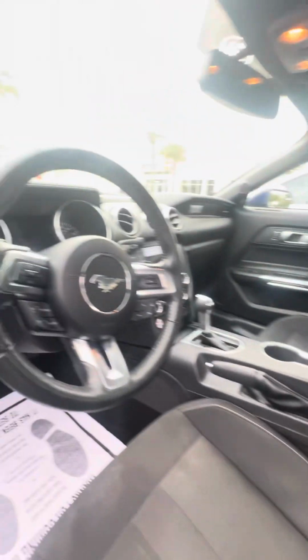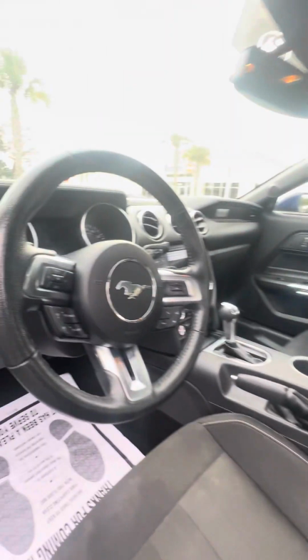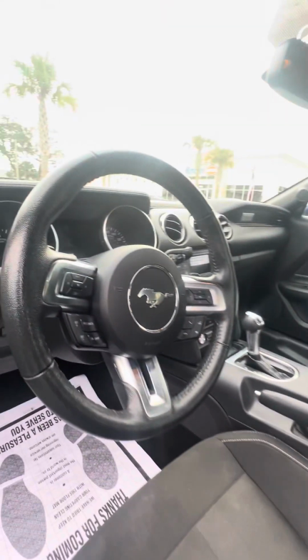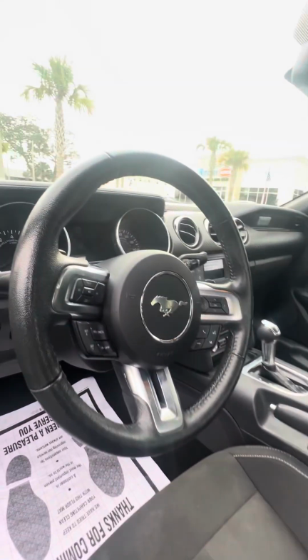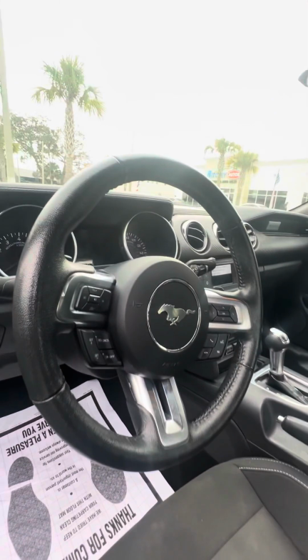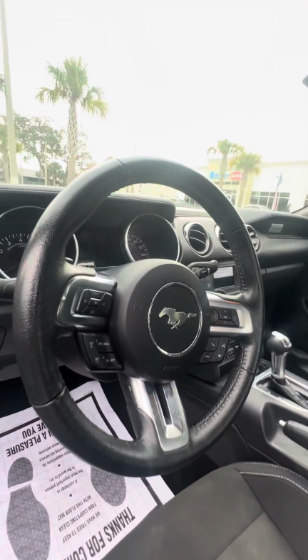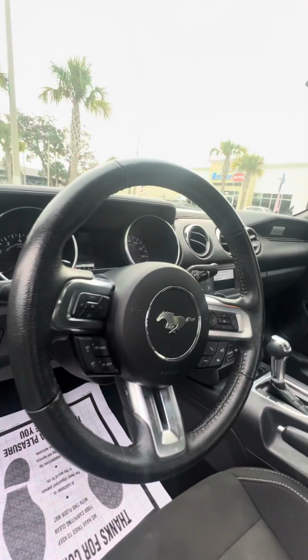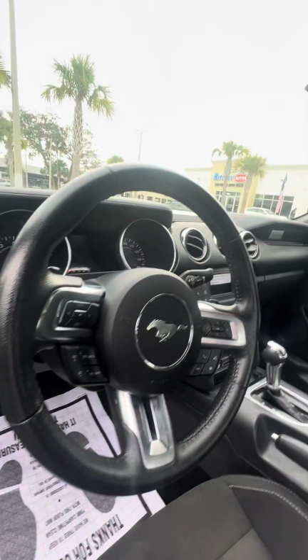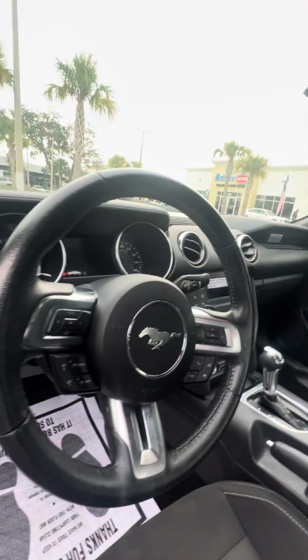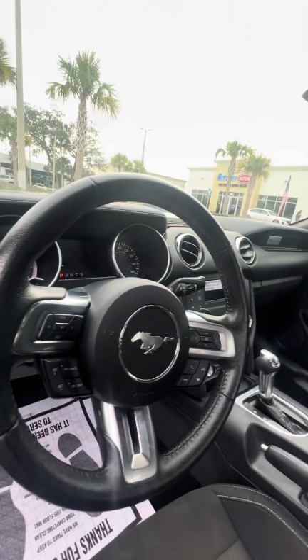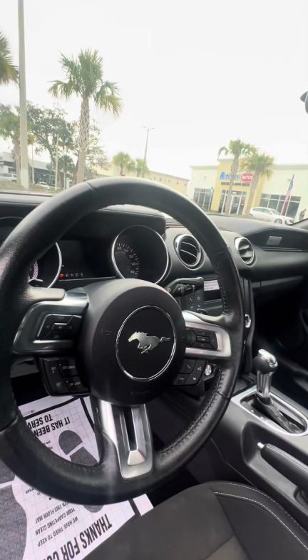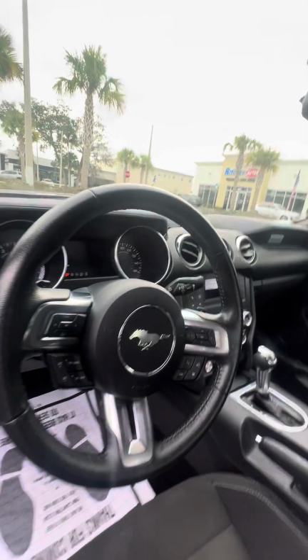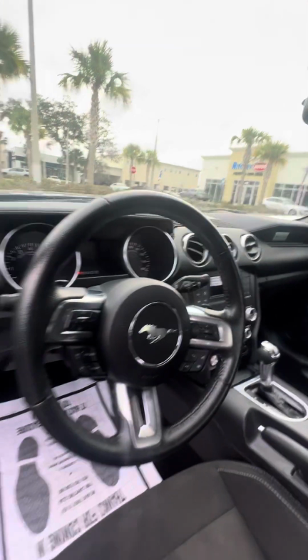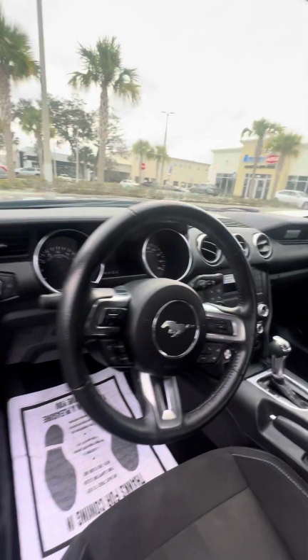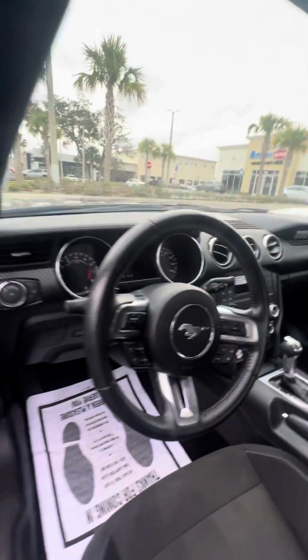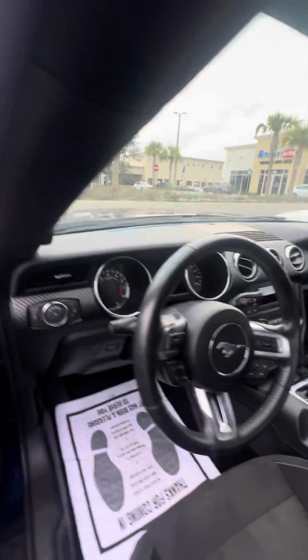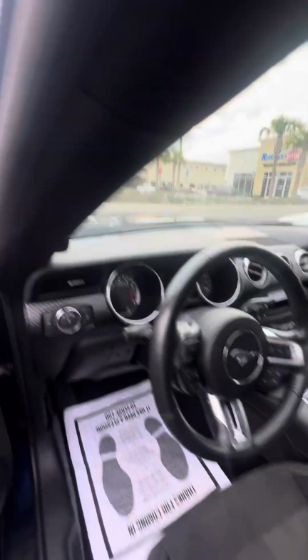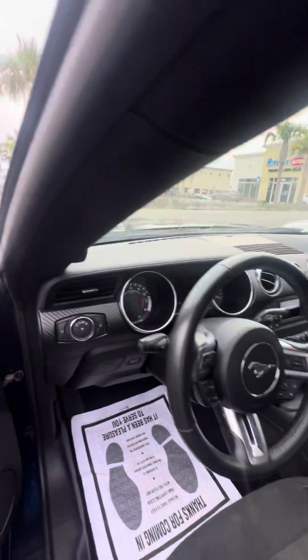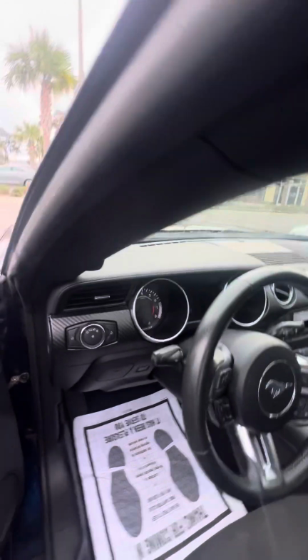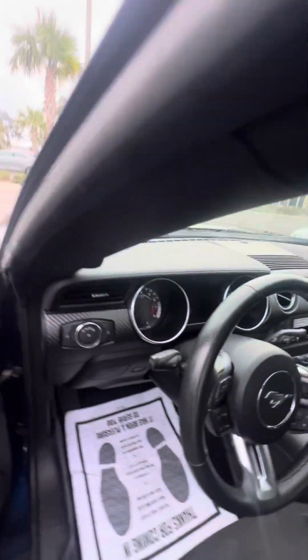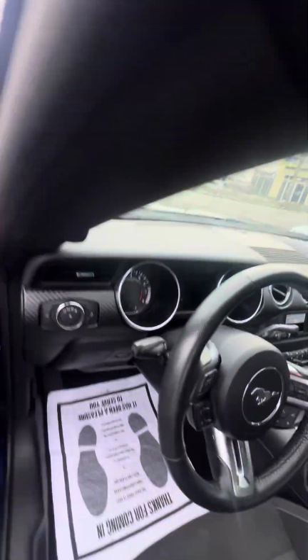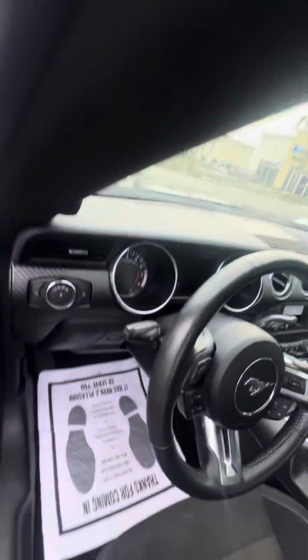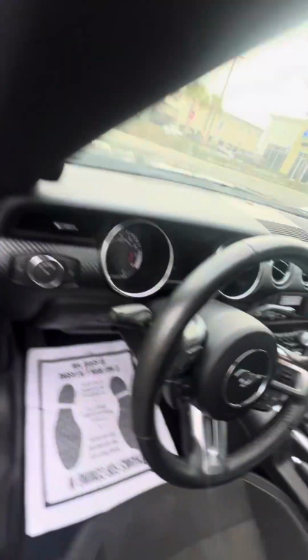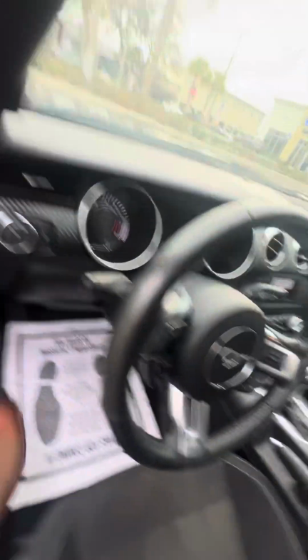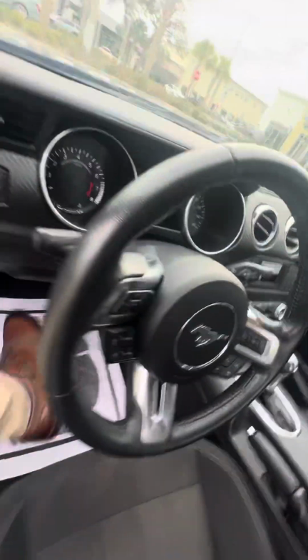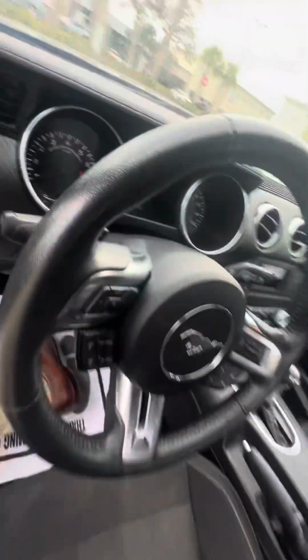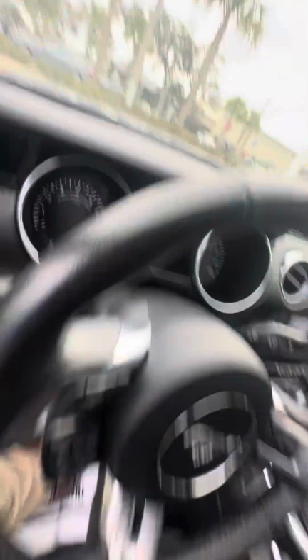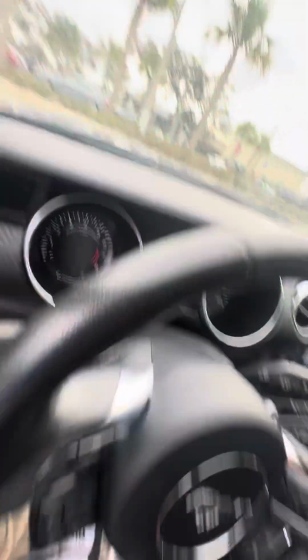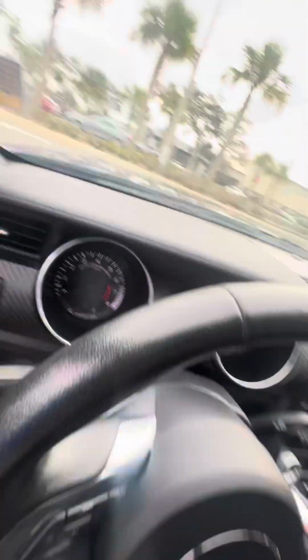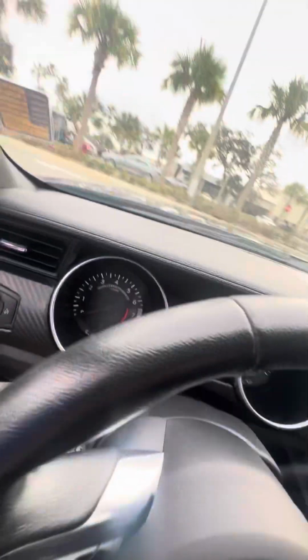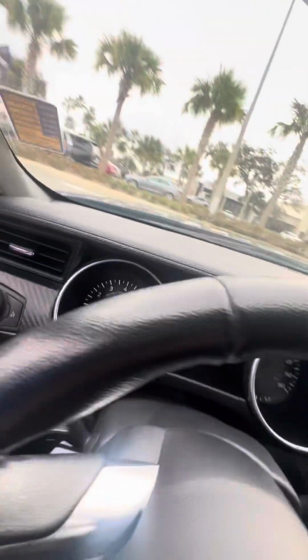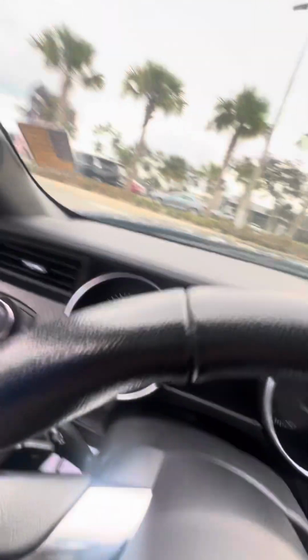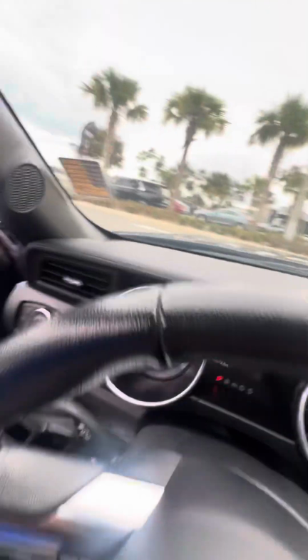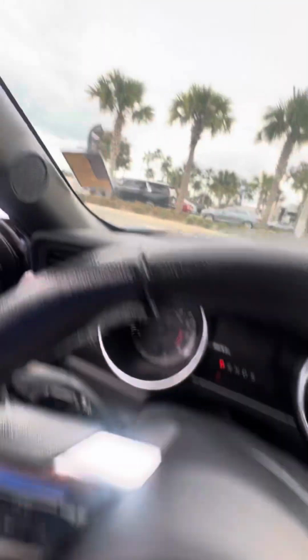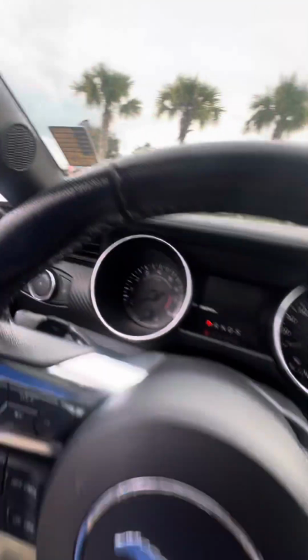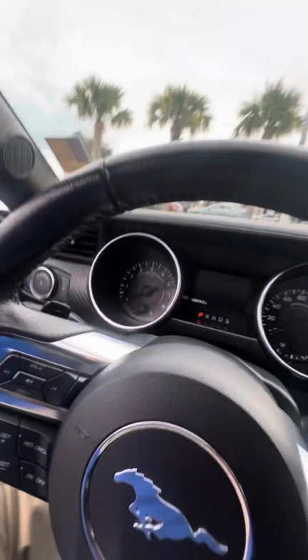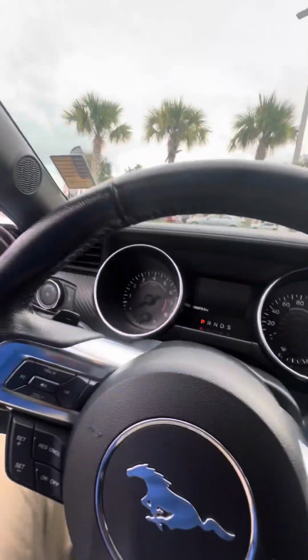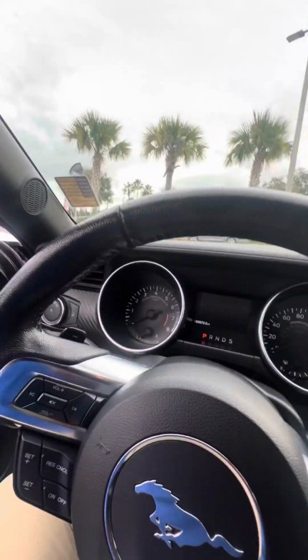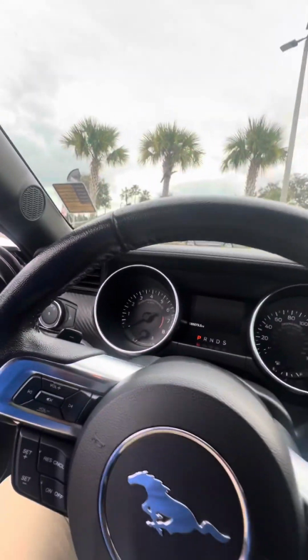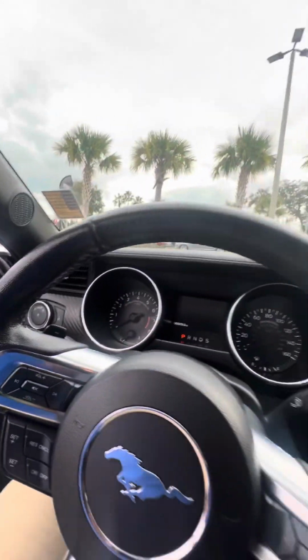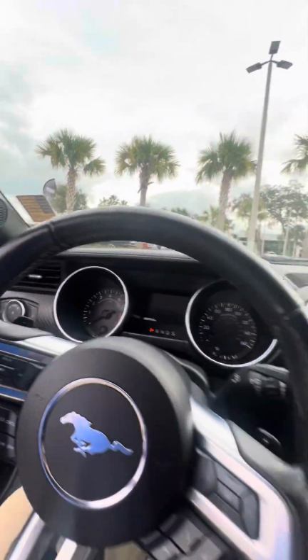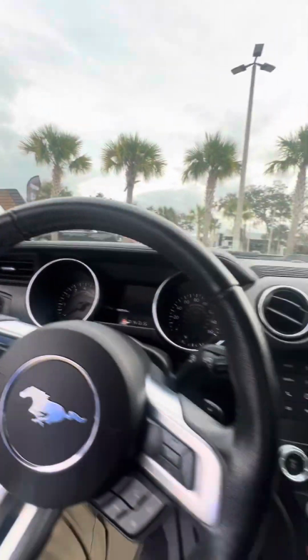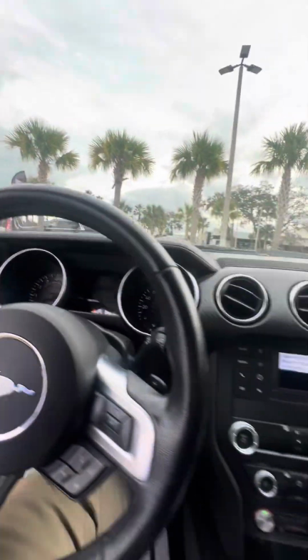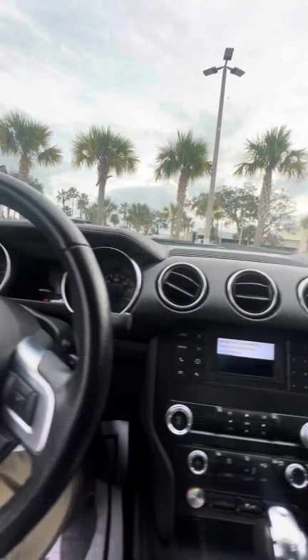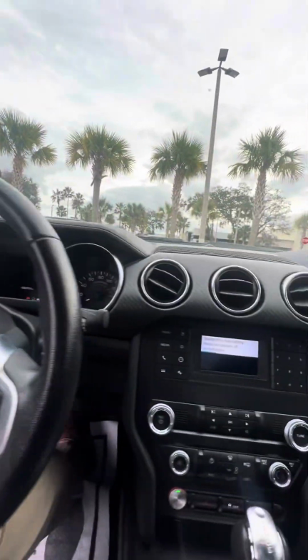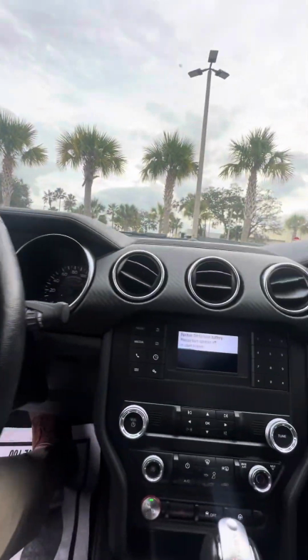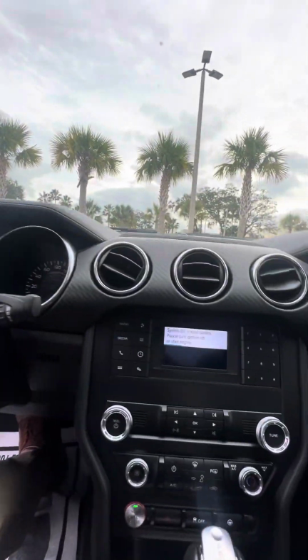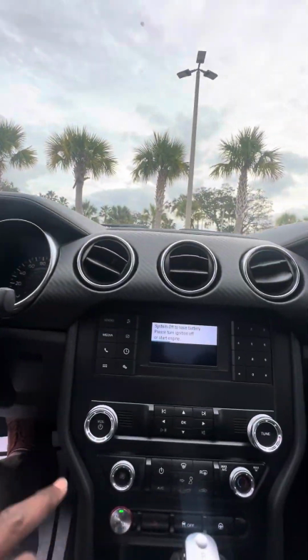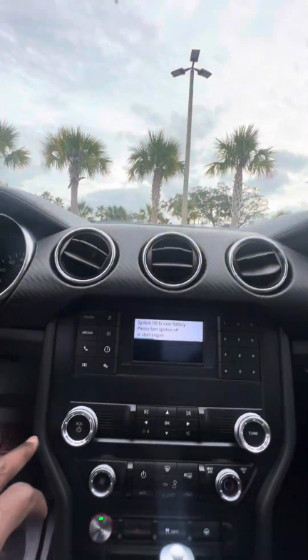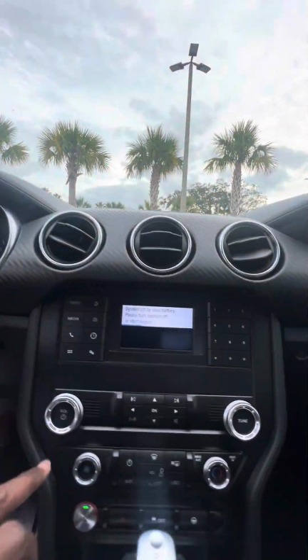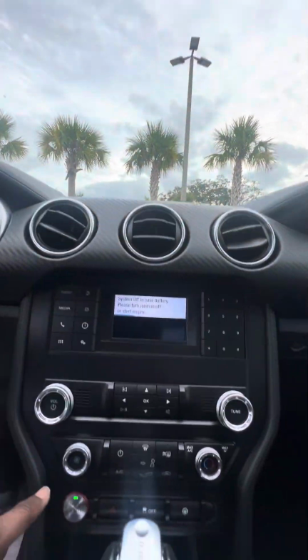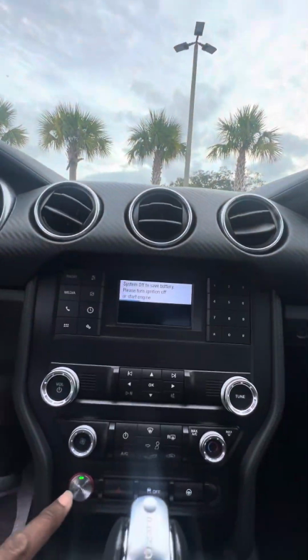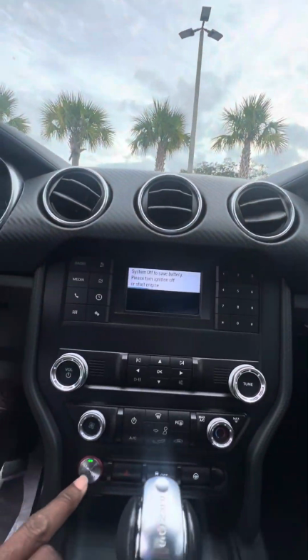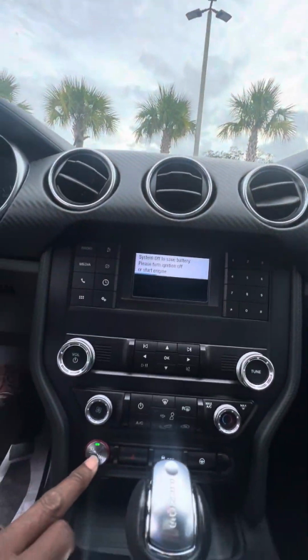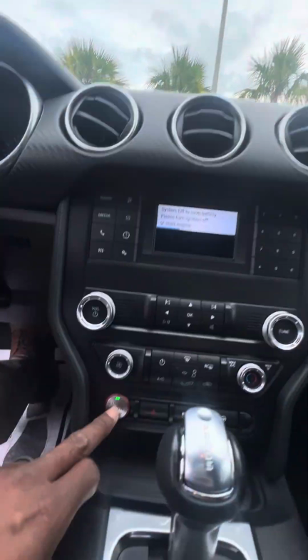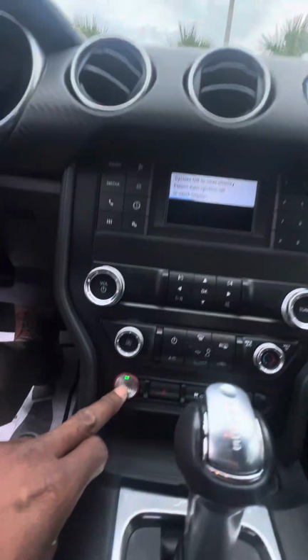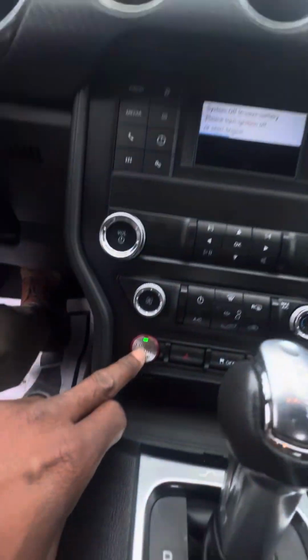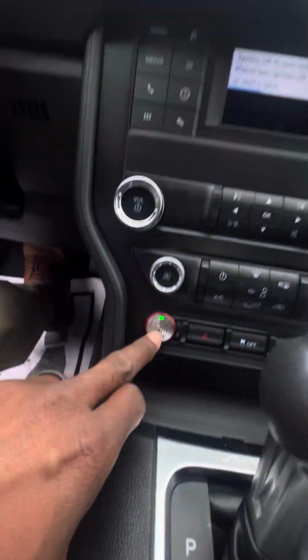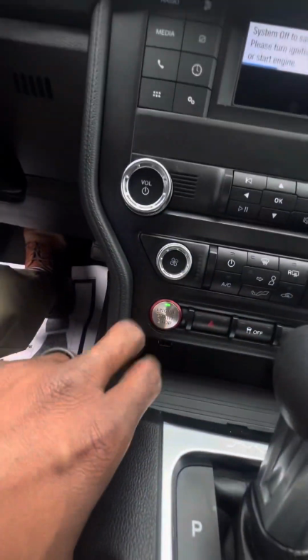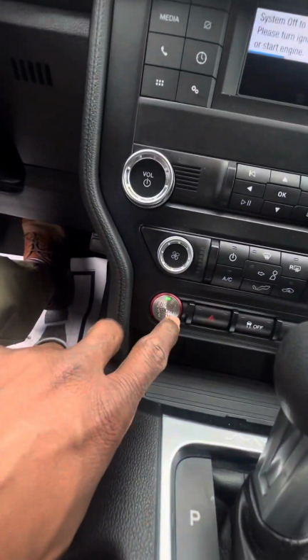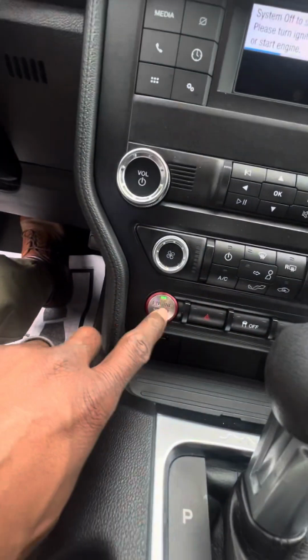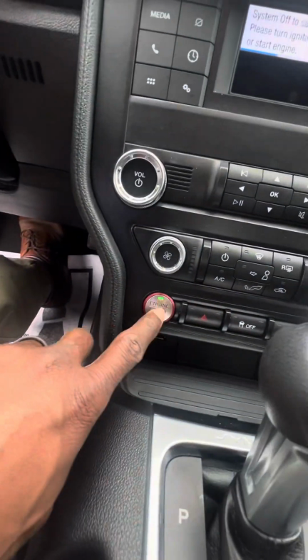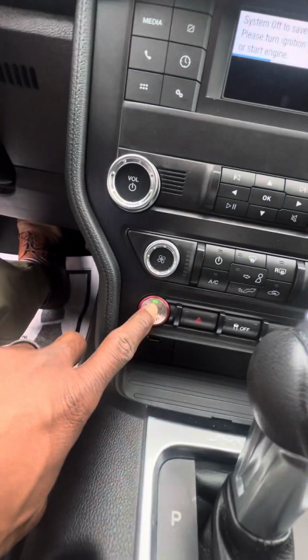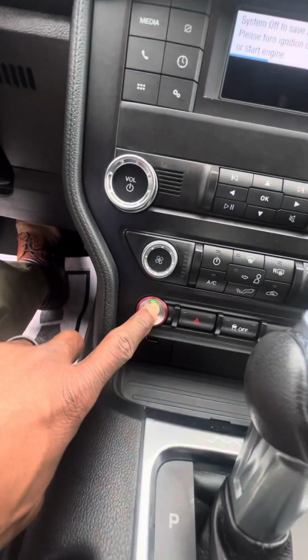Controls on the steering wheel. Now I get inside this vehicle because I just want to show you that when it starts, how it sounds — push to start.